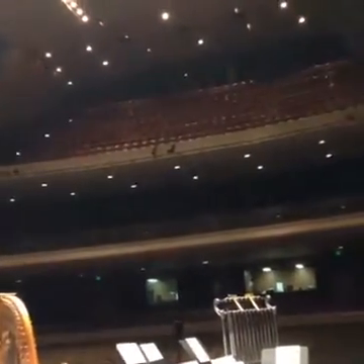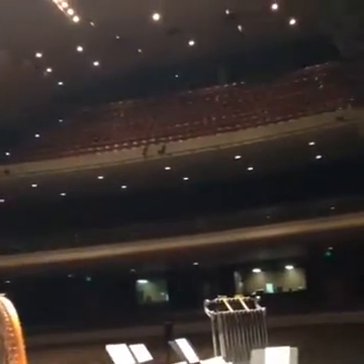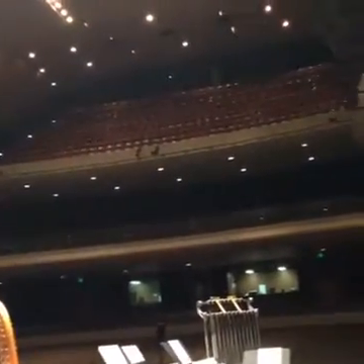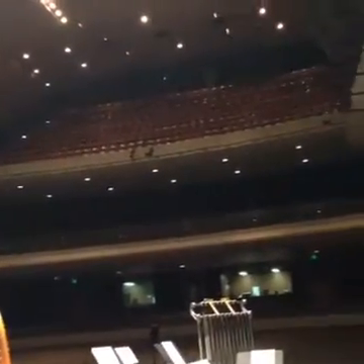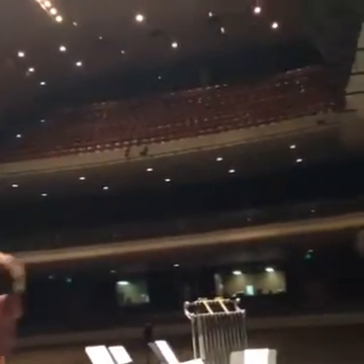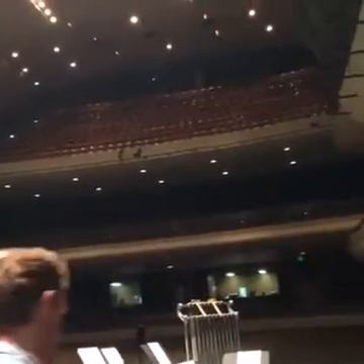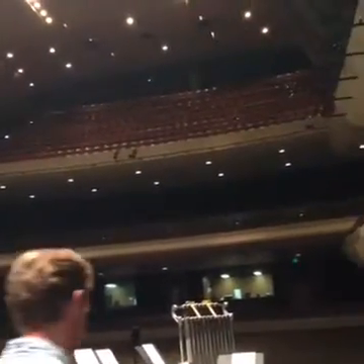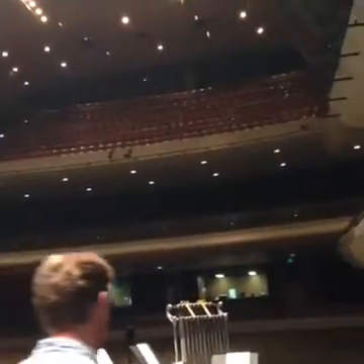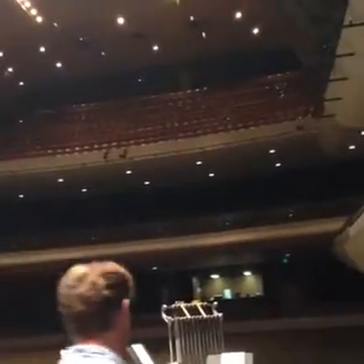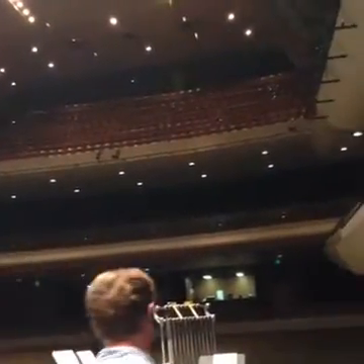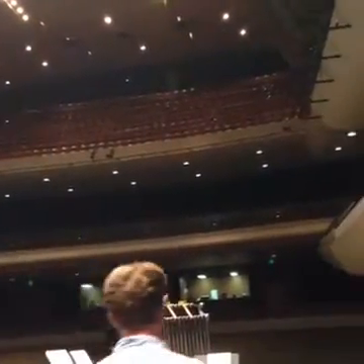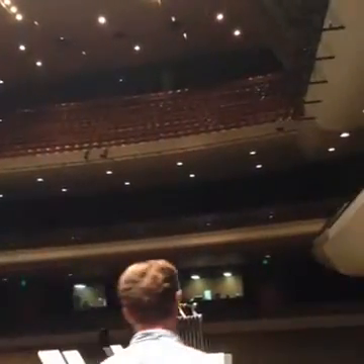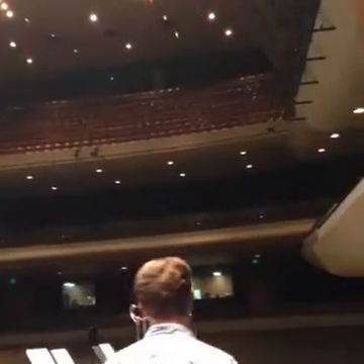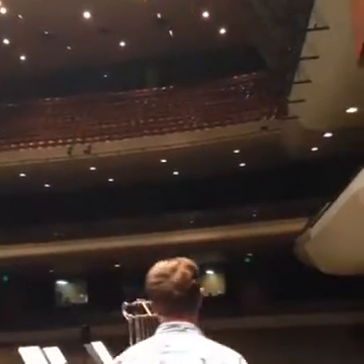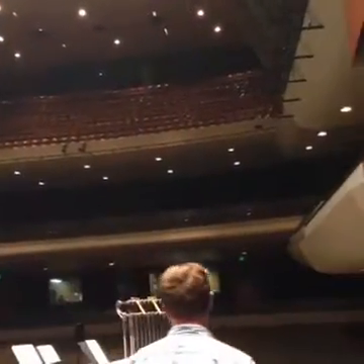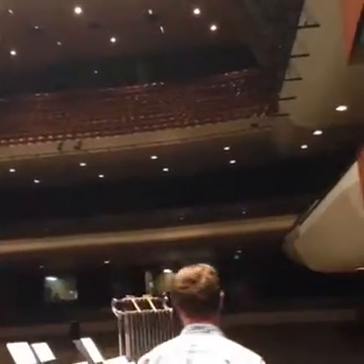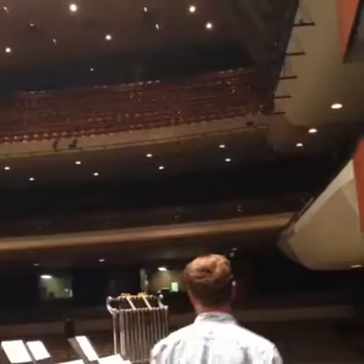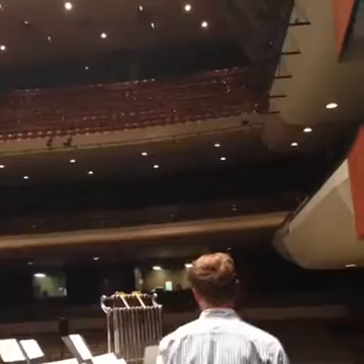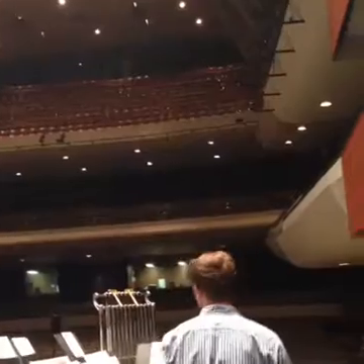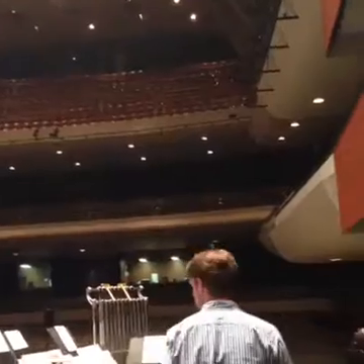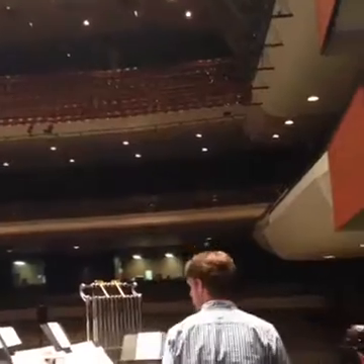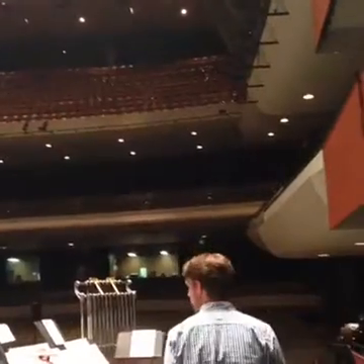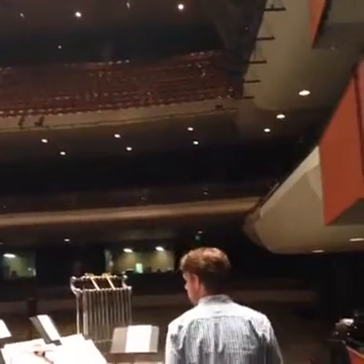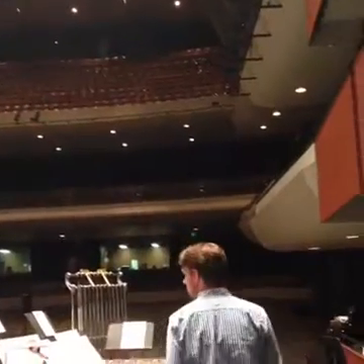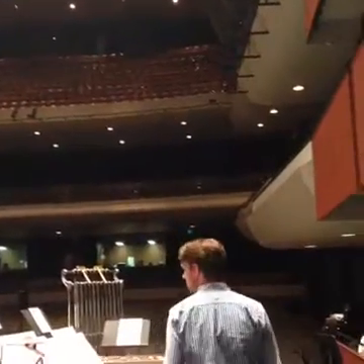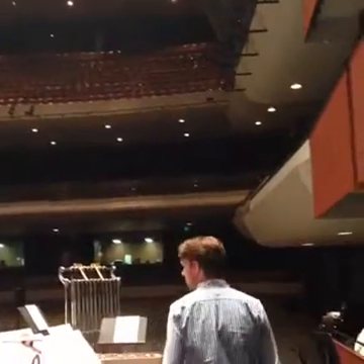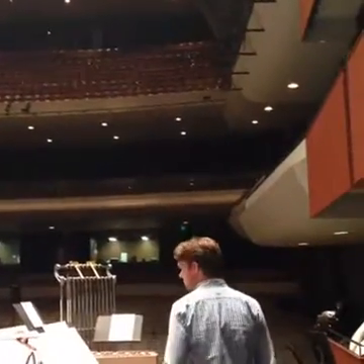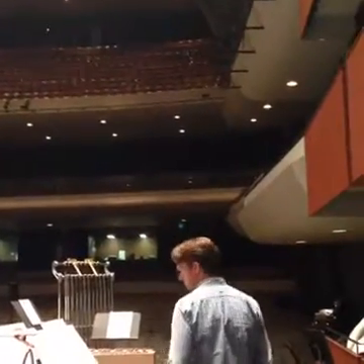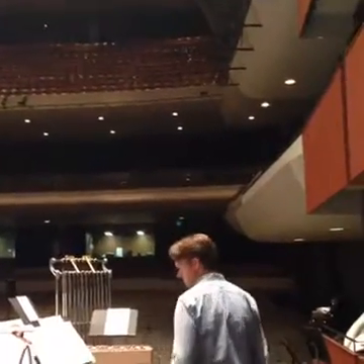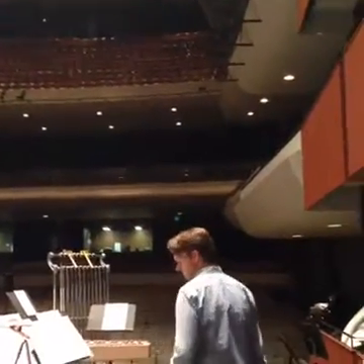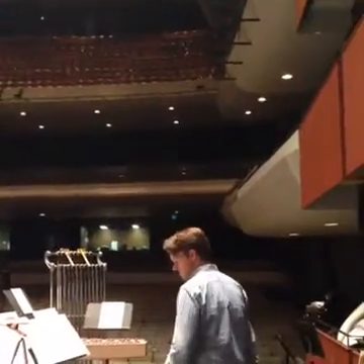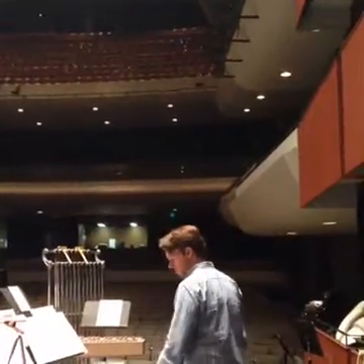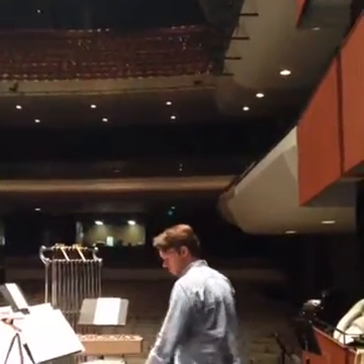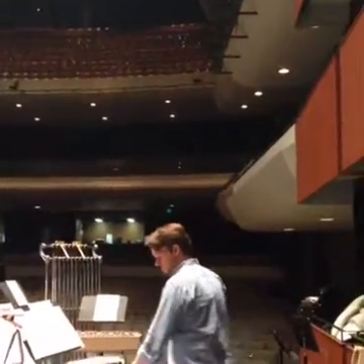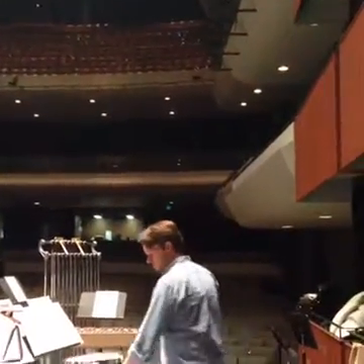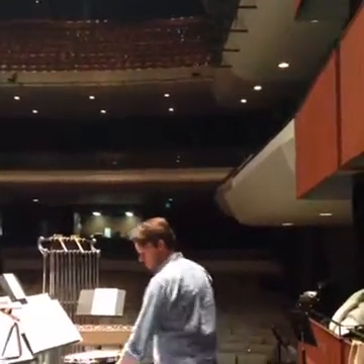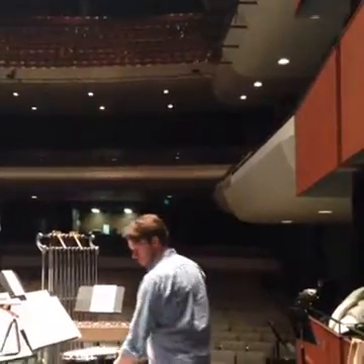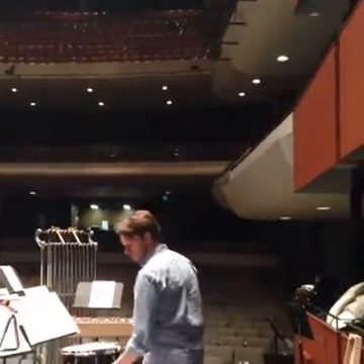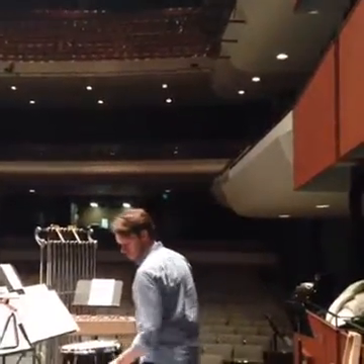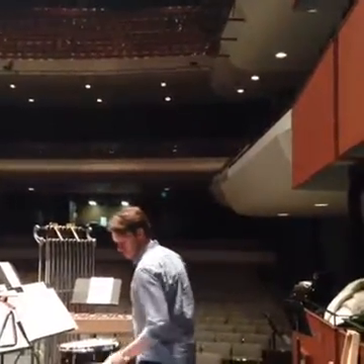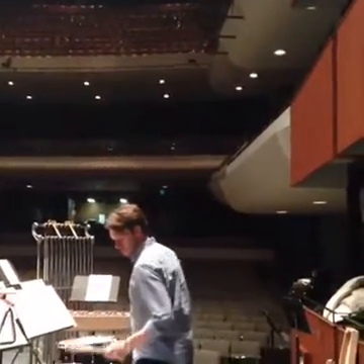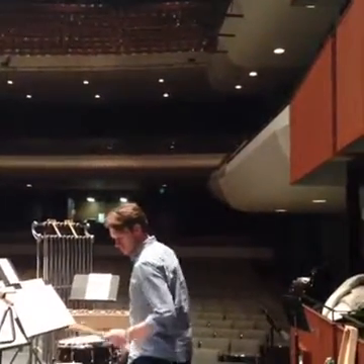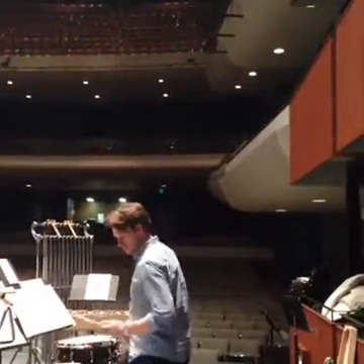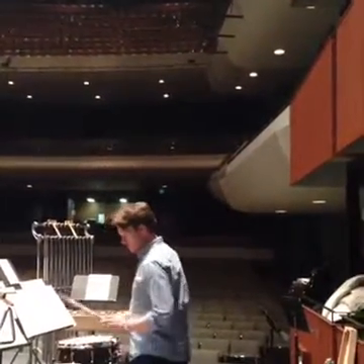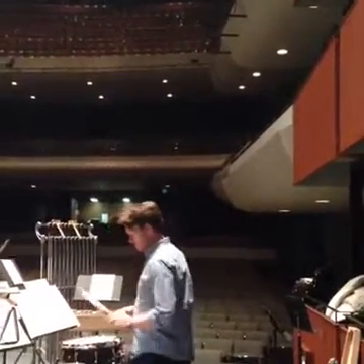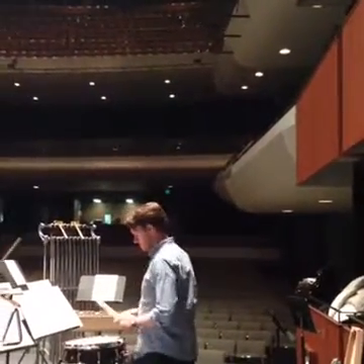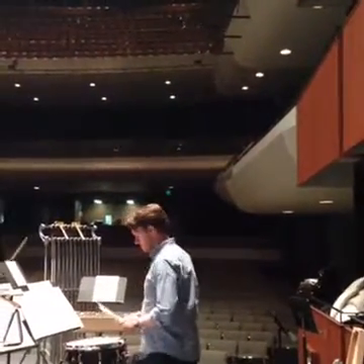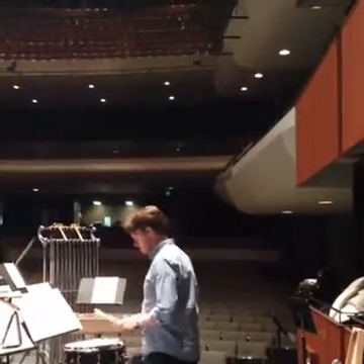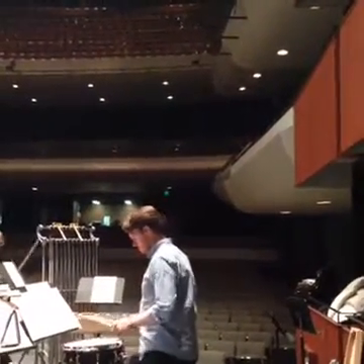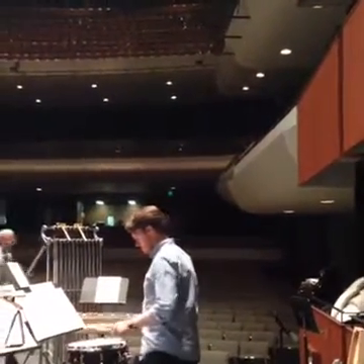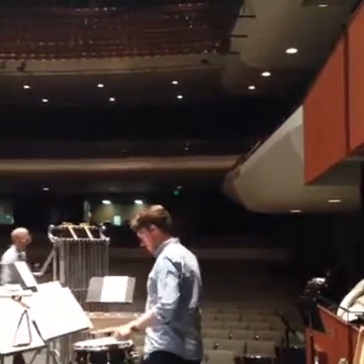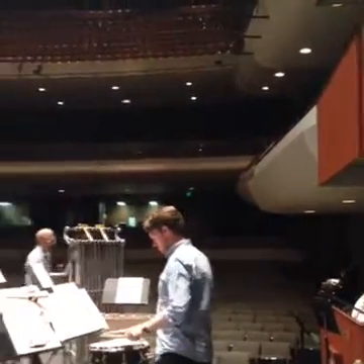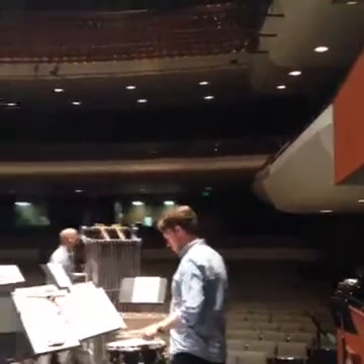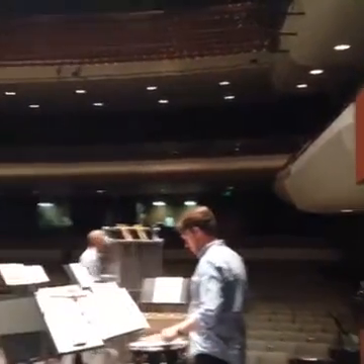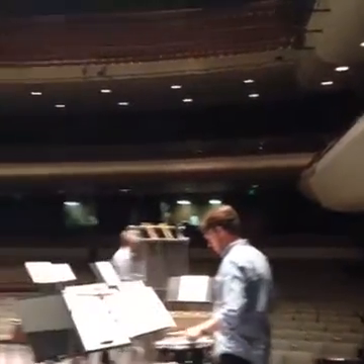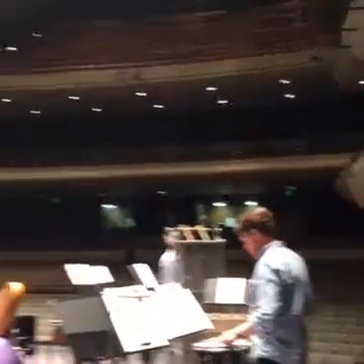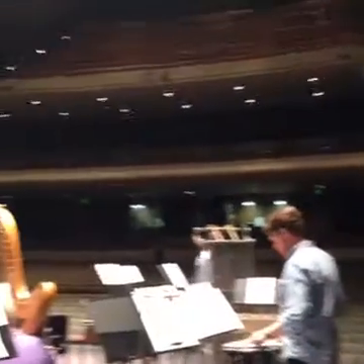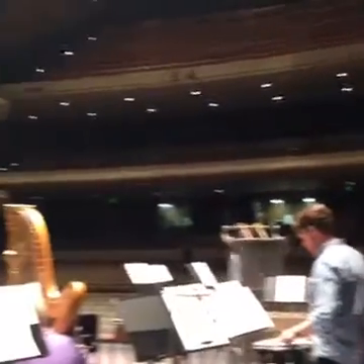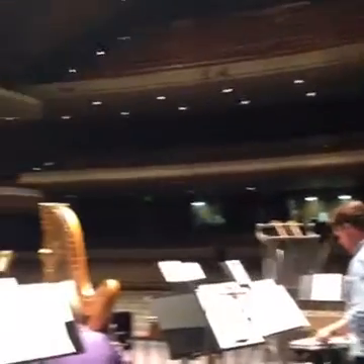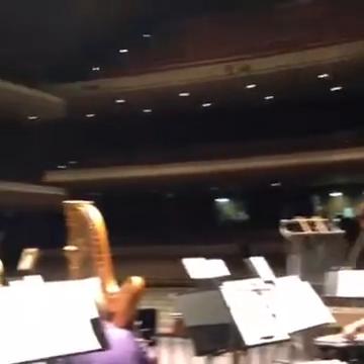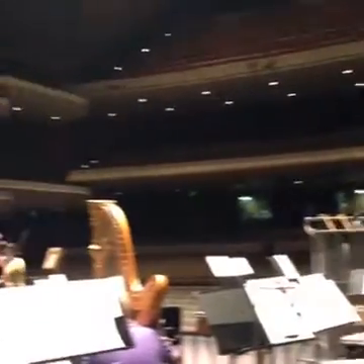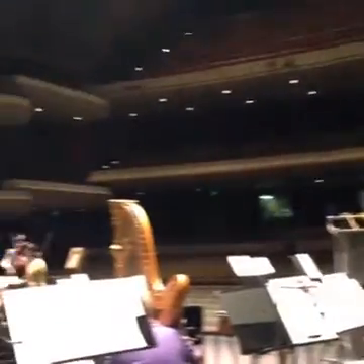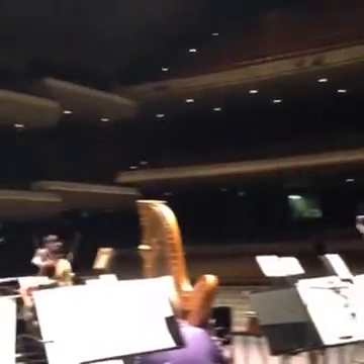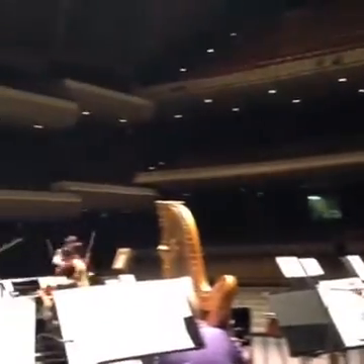The Pikes Peak Center holds, in this configuration, about 1,835 seats — that's the orchestra, mezzanine, and balcony levels, including the tower boxes on each side of the stage which seat about 12 people each.